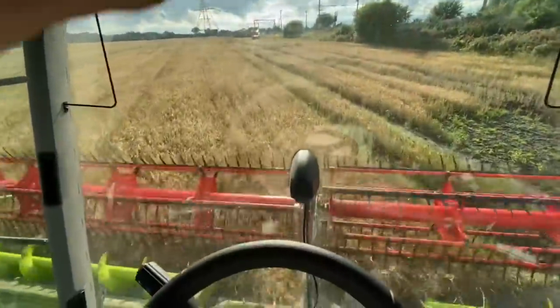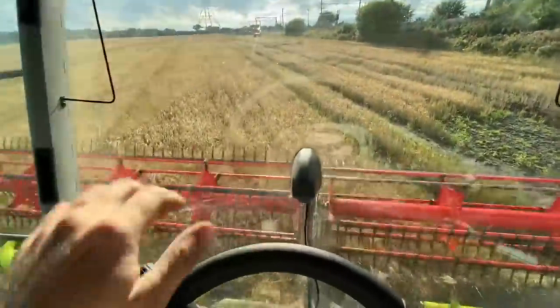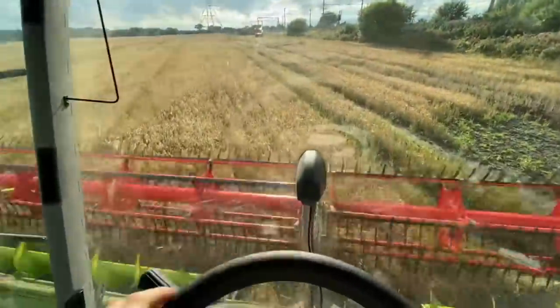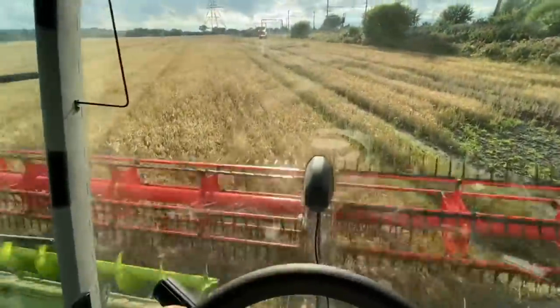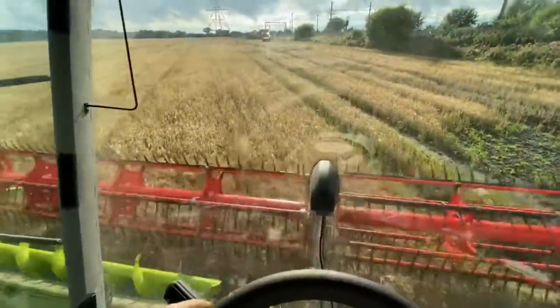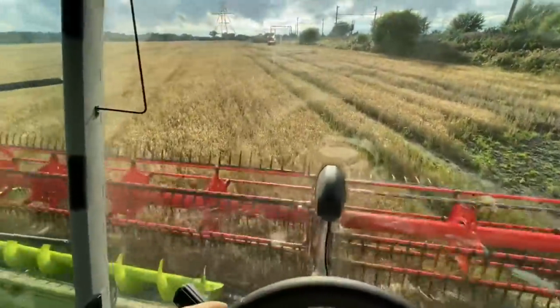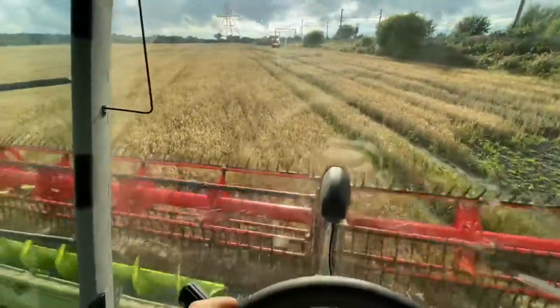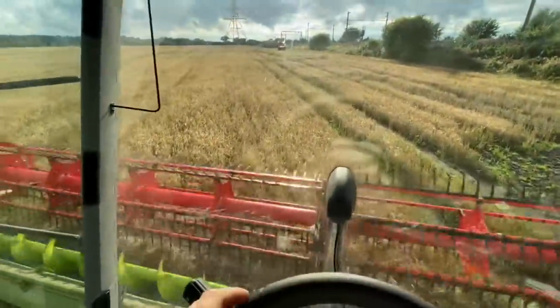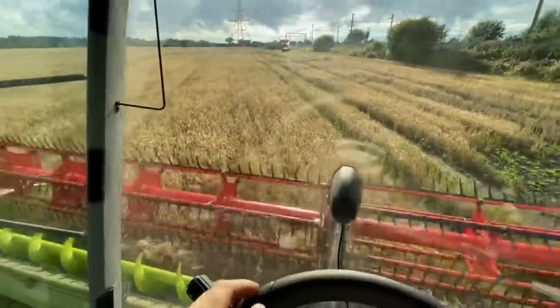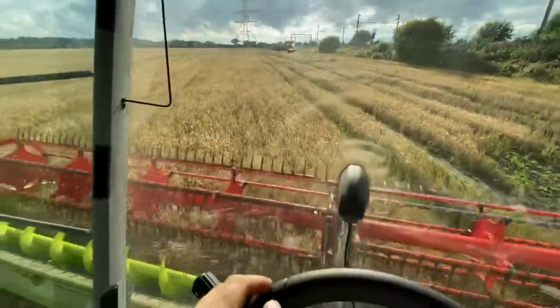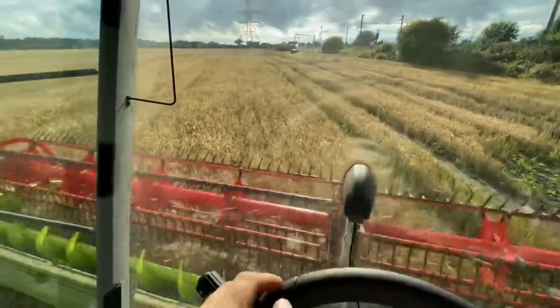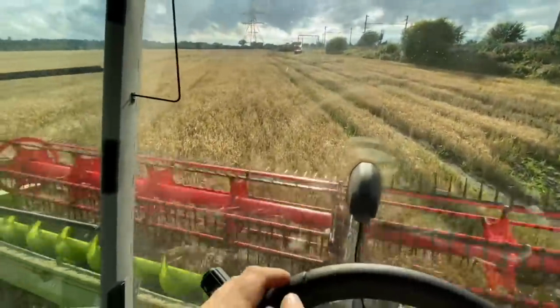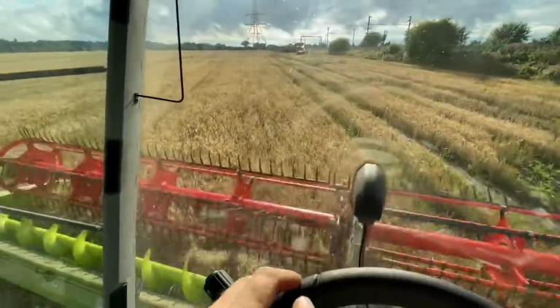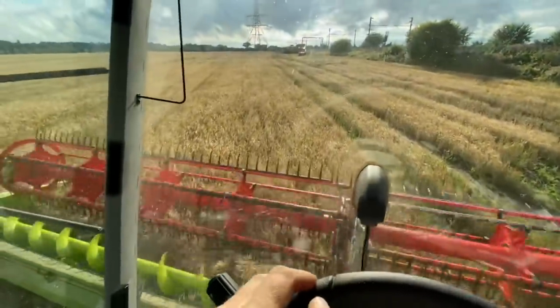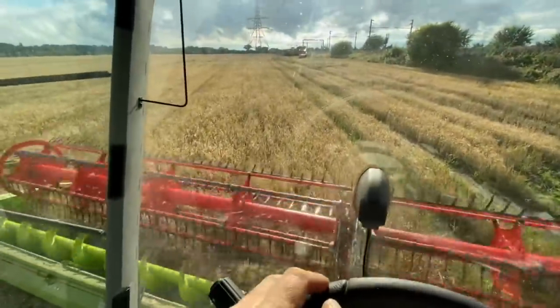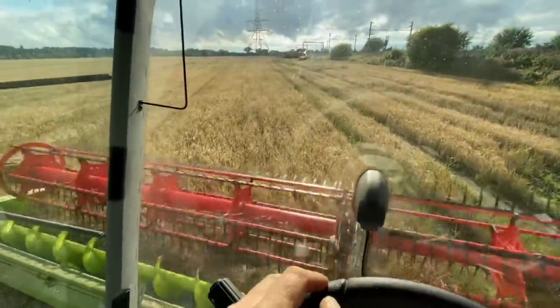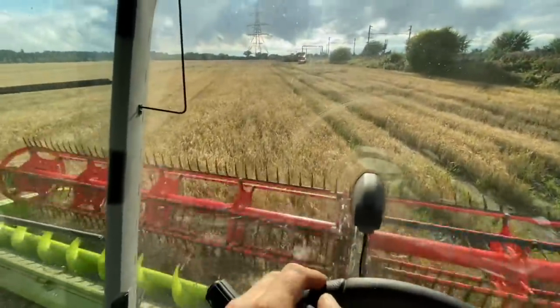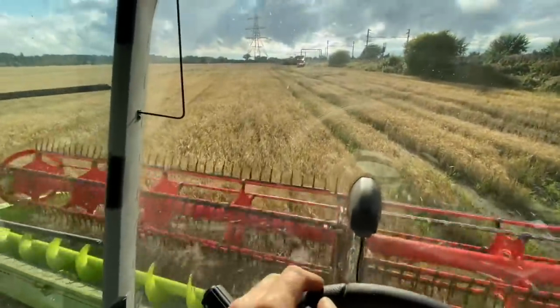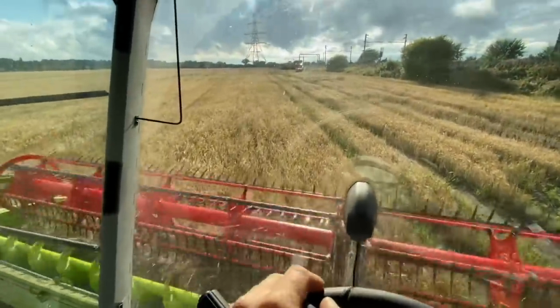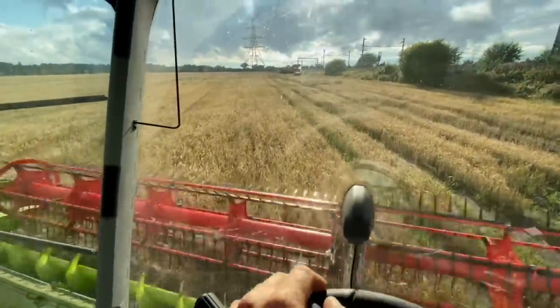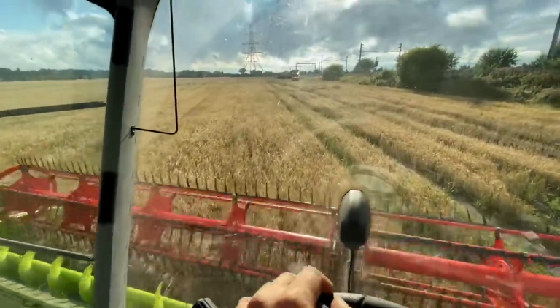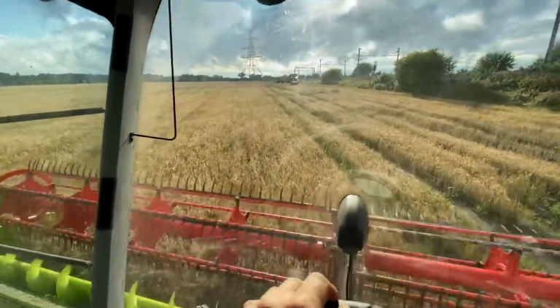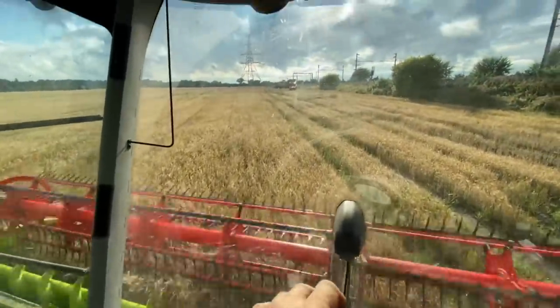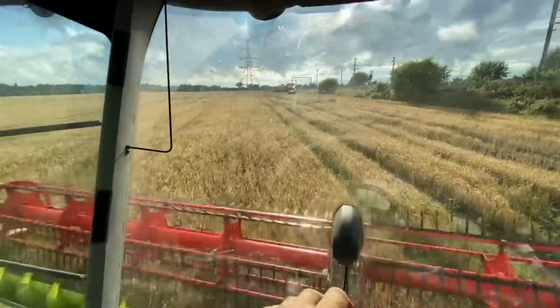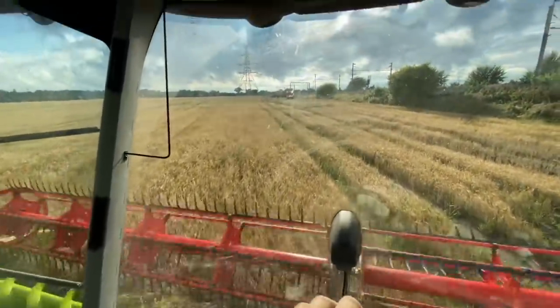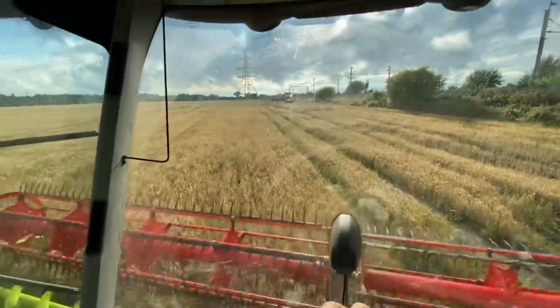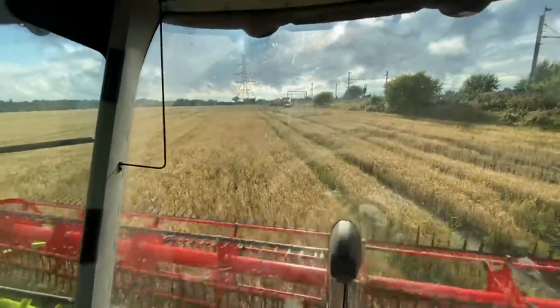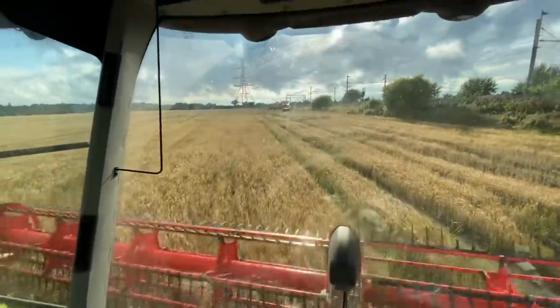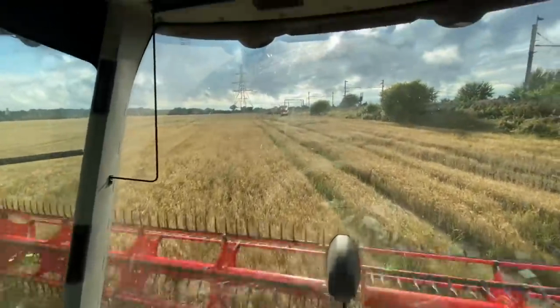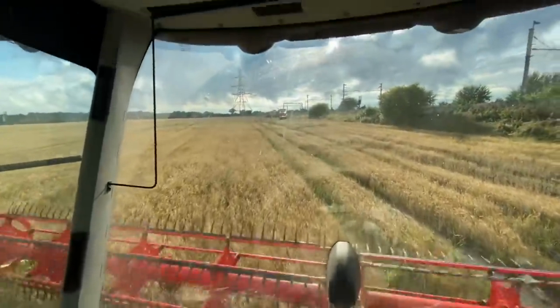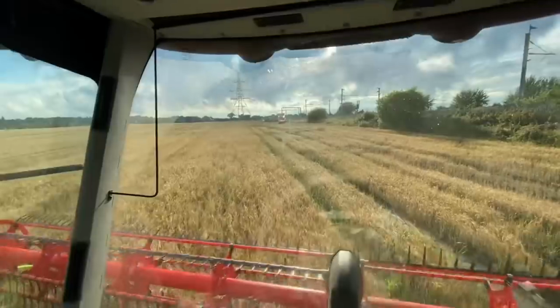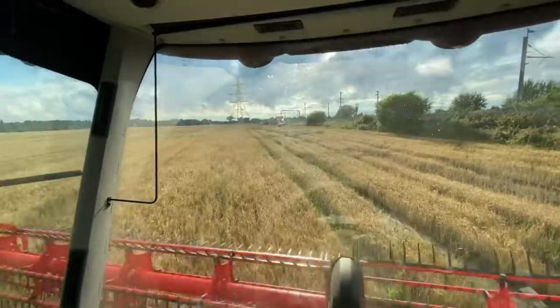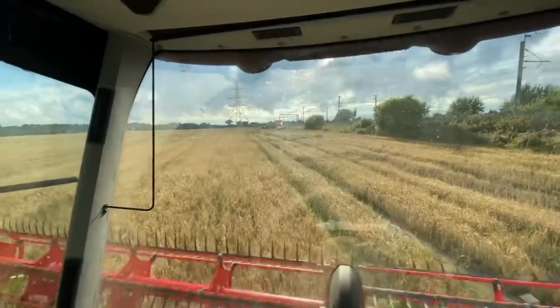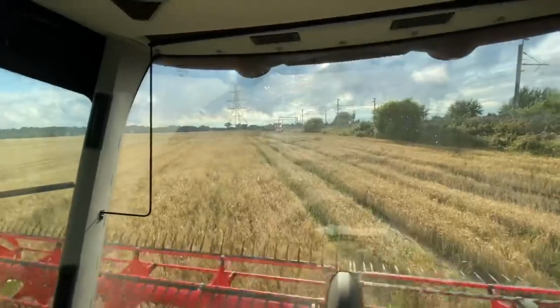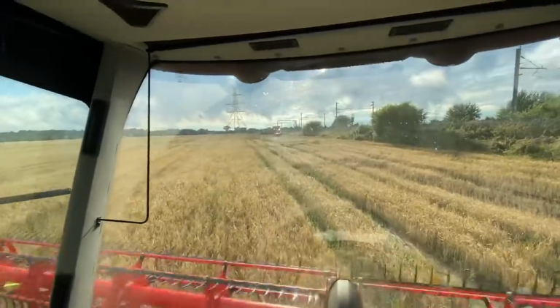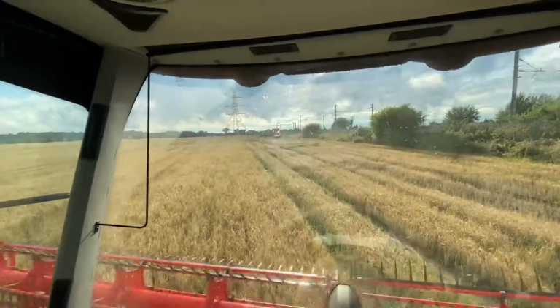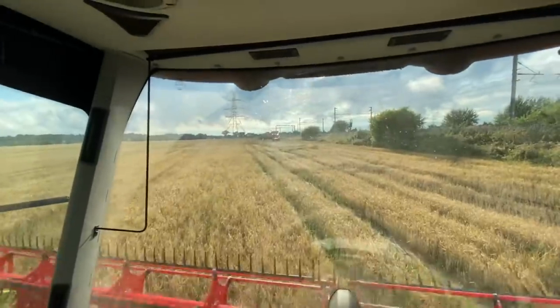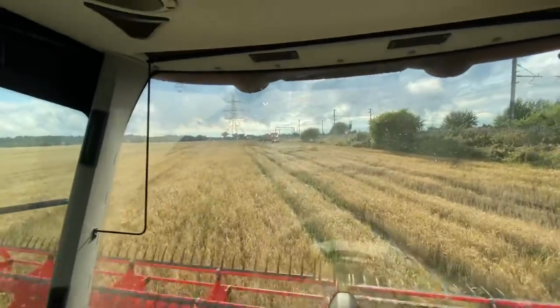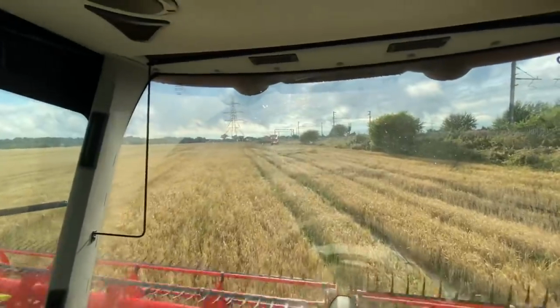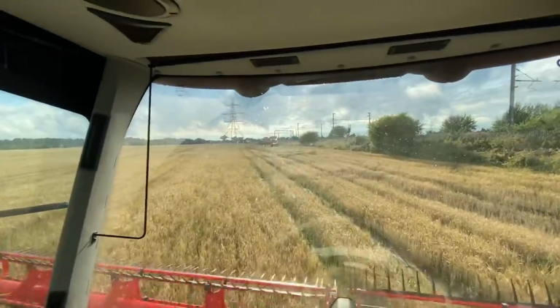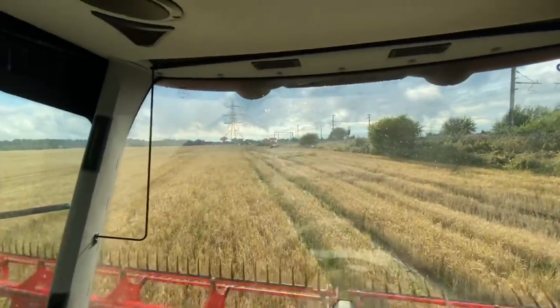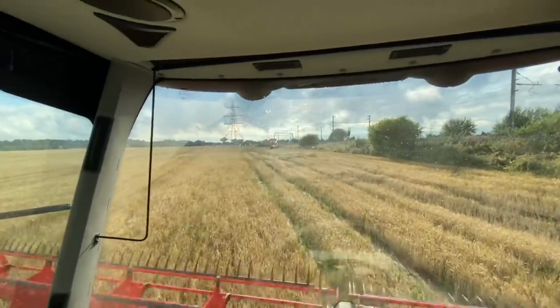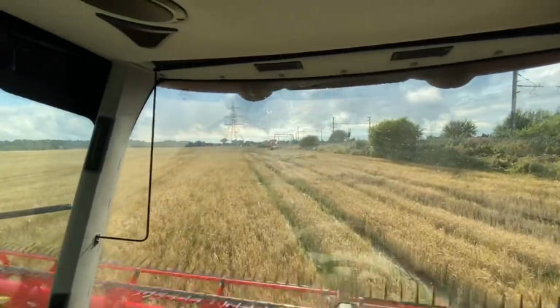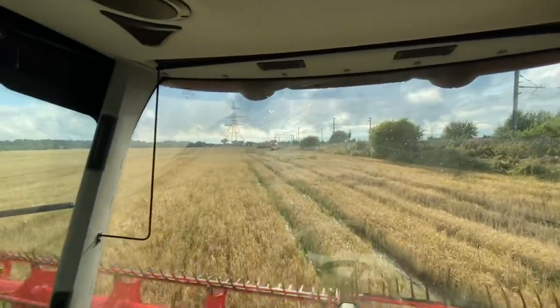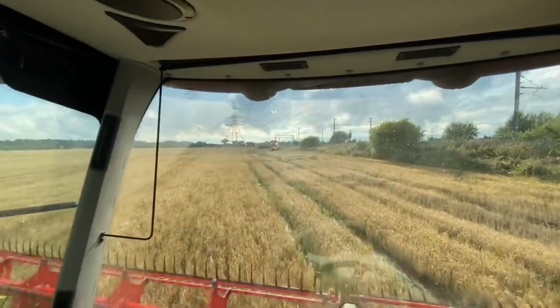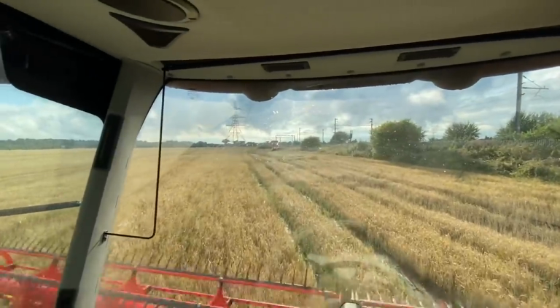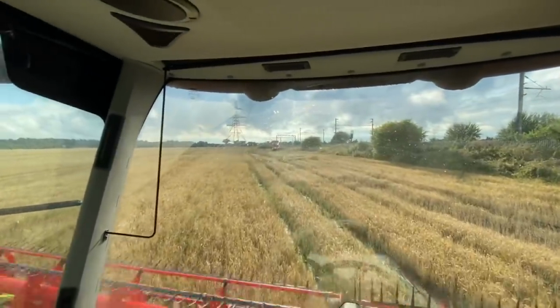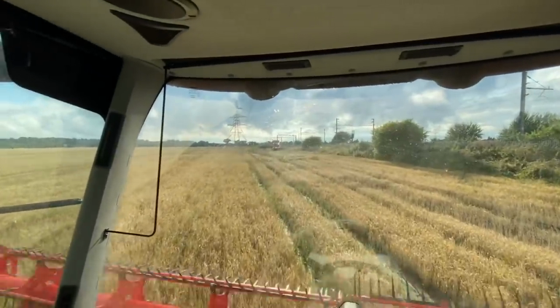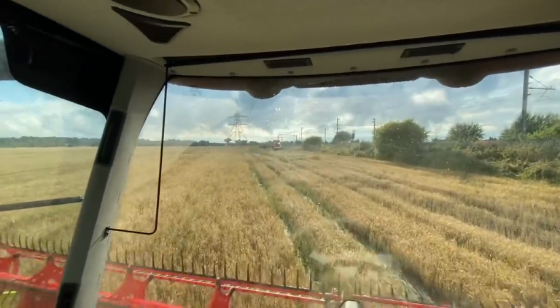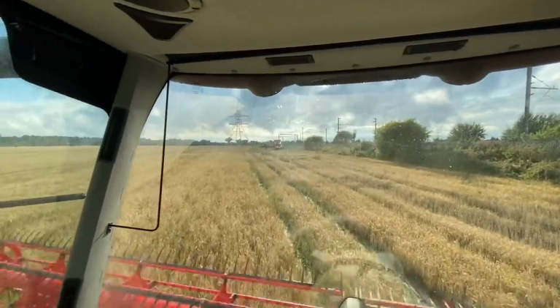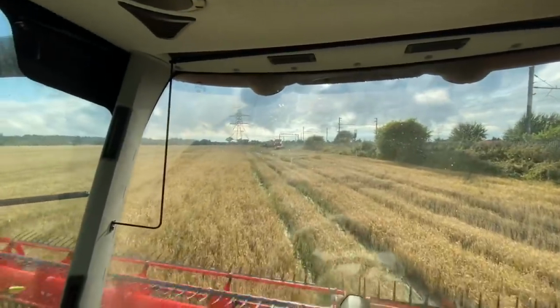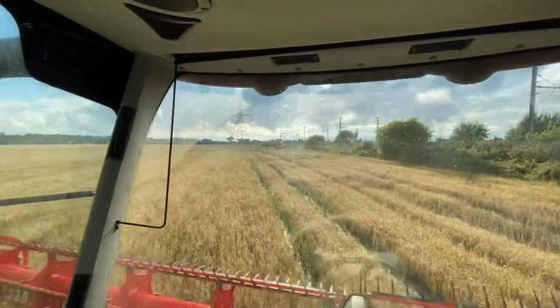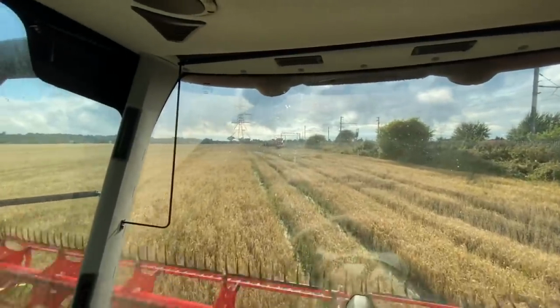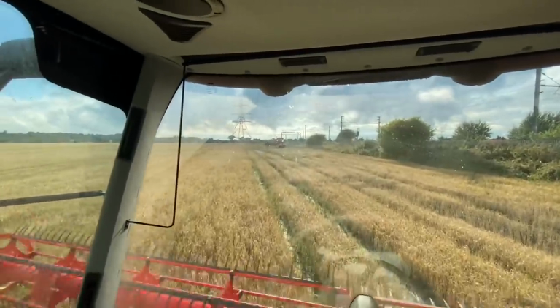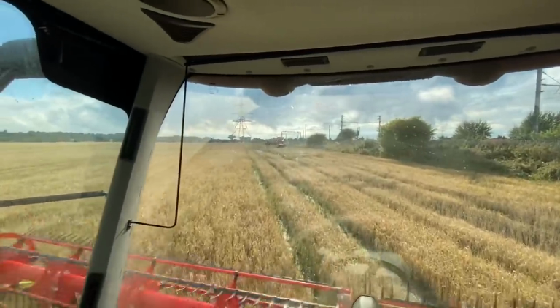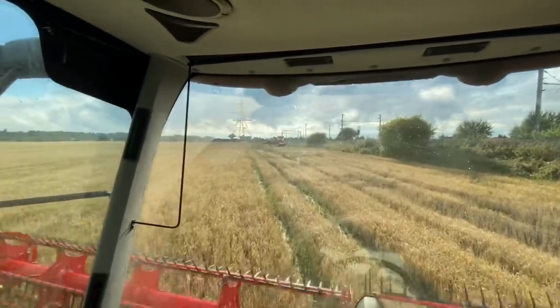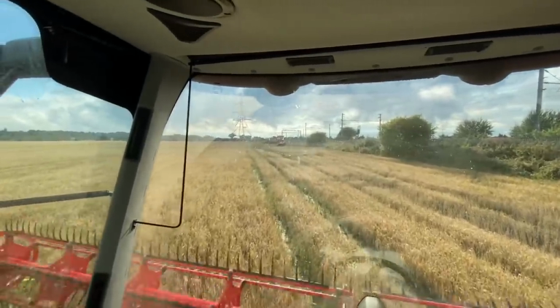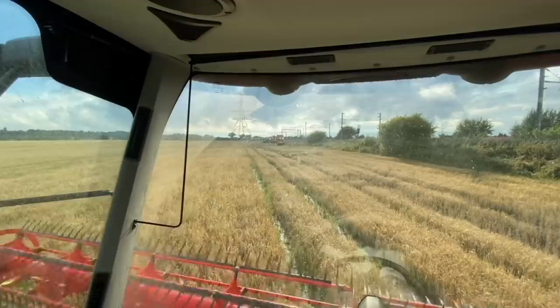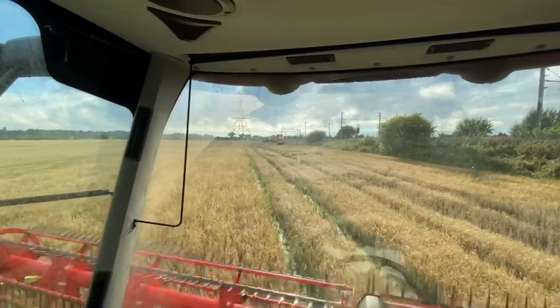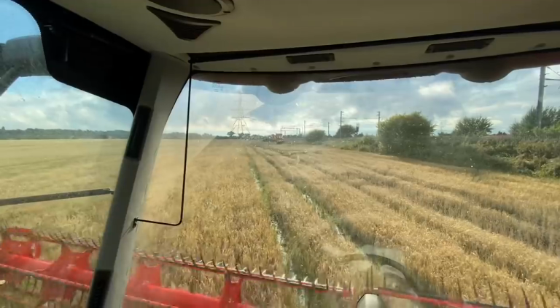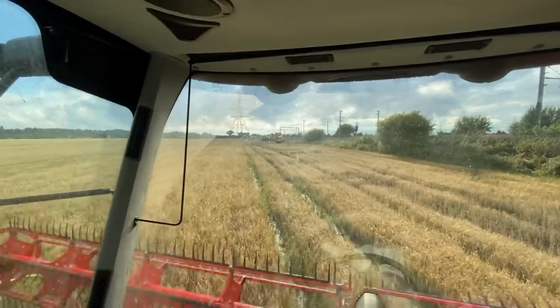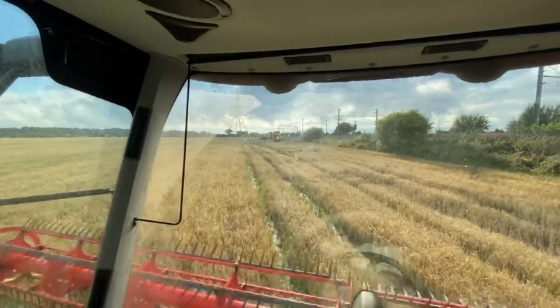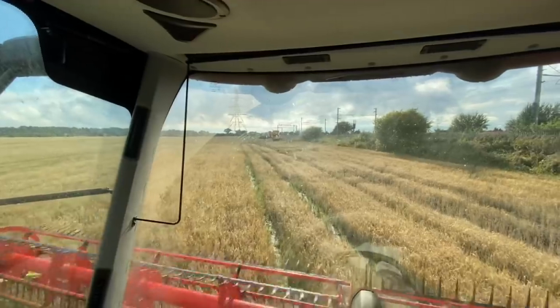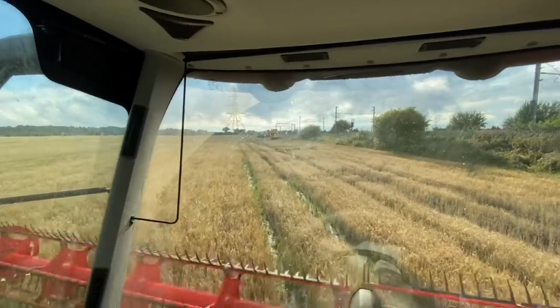How to tell it's wet combining without saying it's wet combining — when the trailers are tipped up at the edge of the field draining the water out of them.